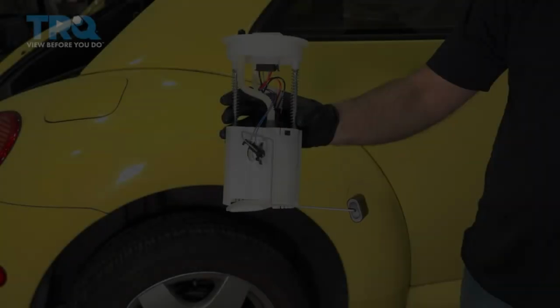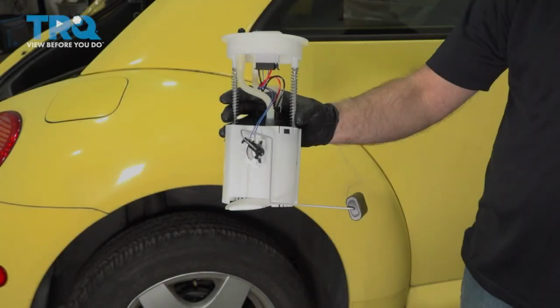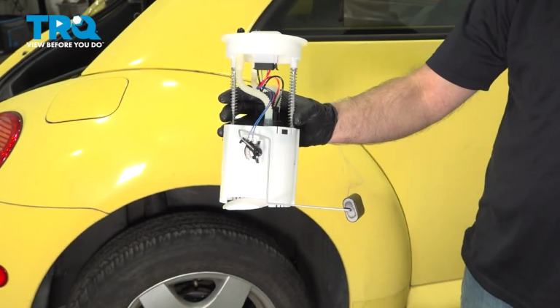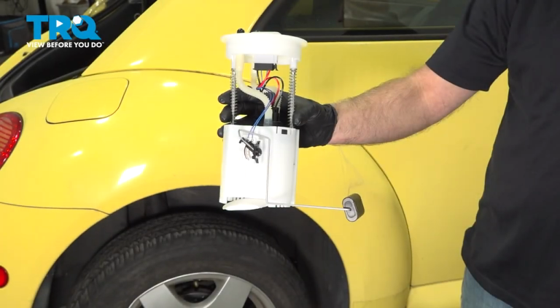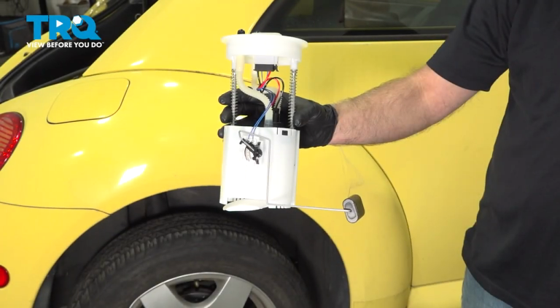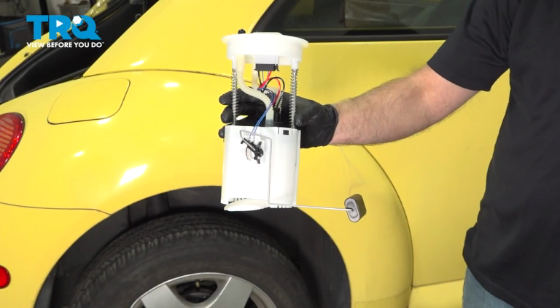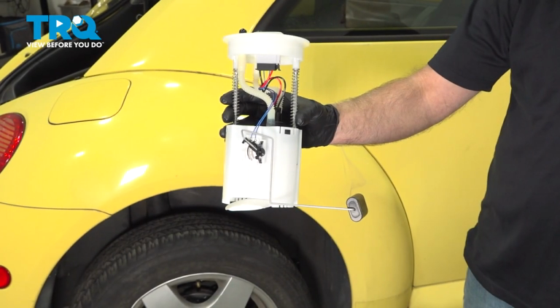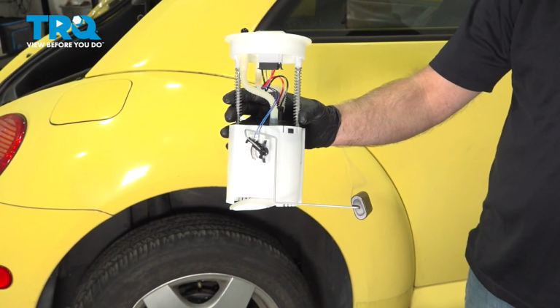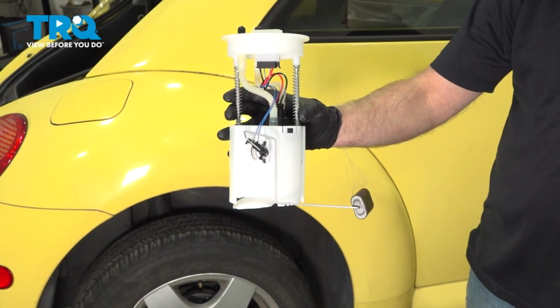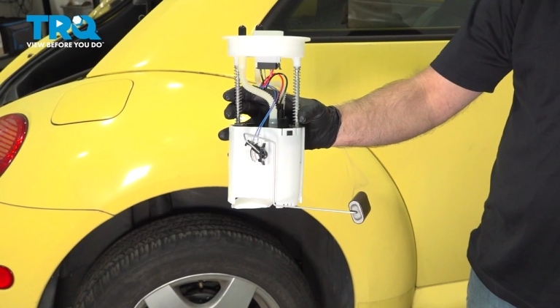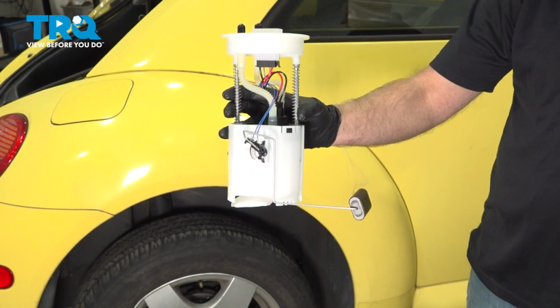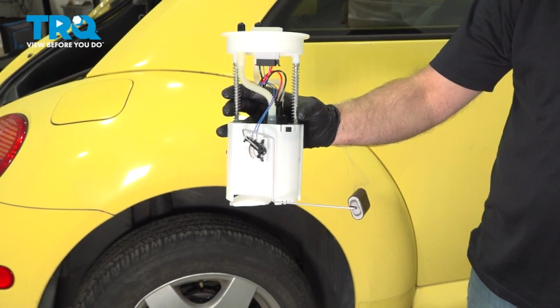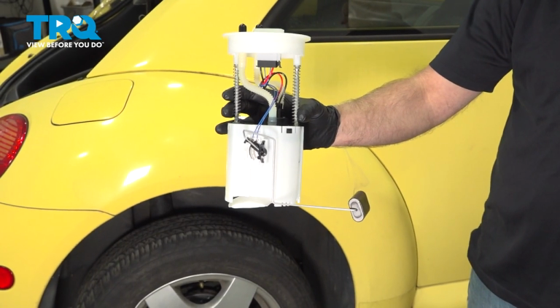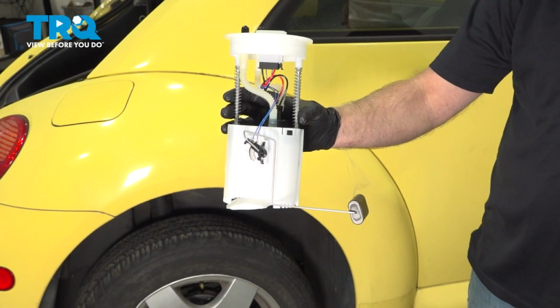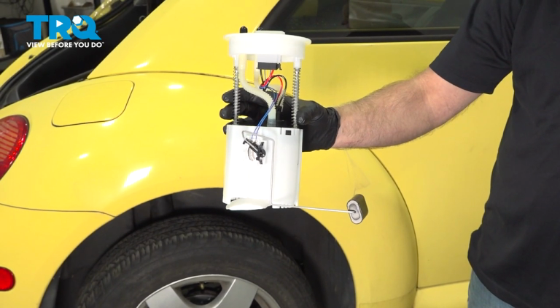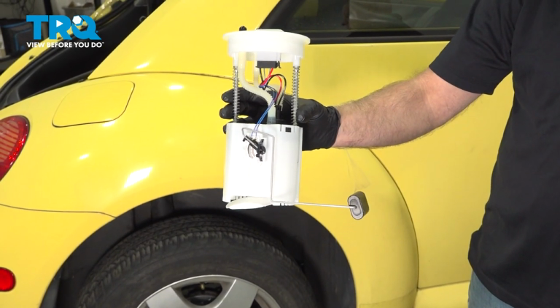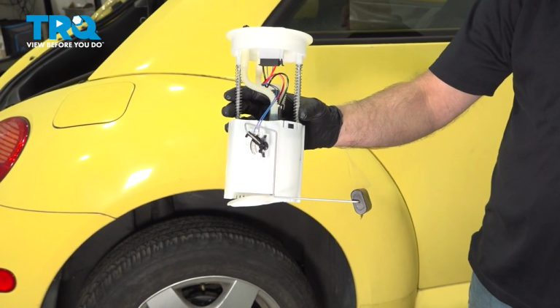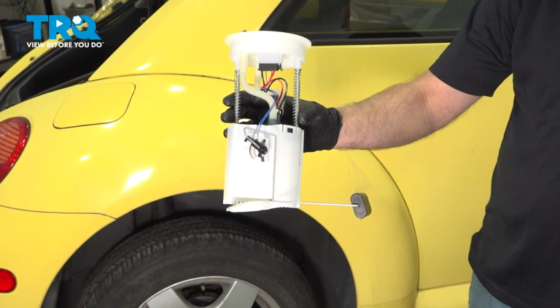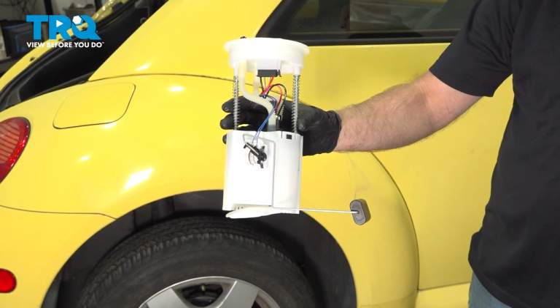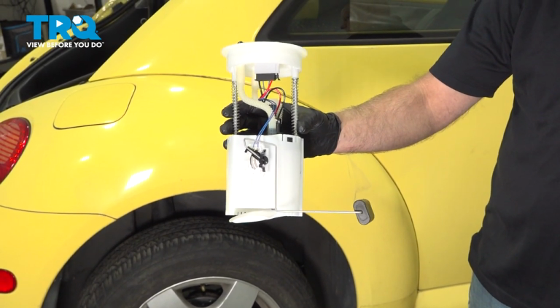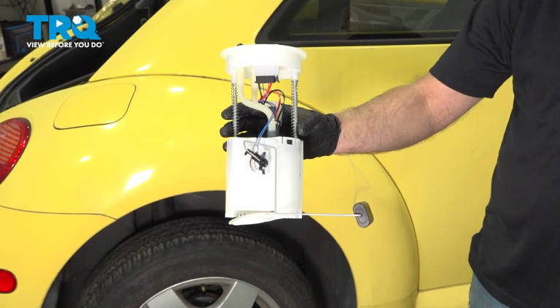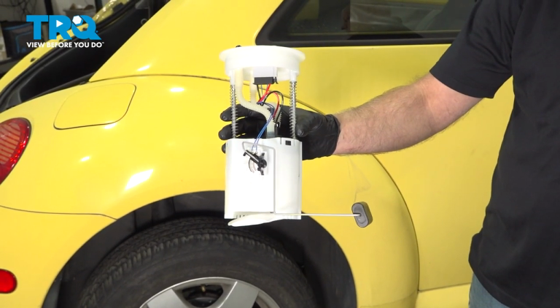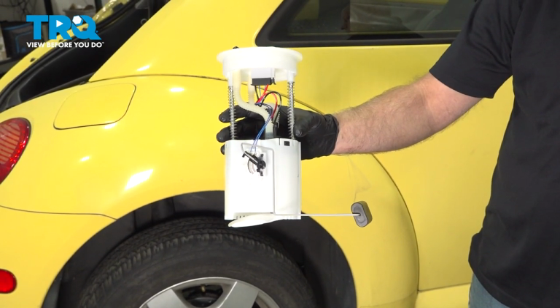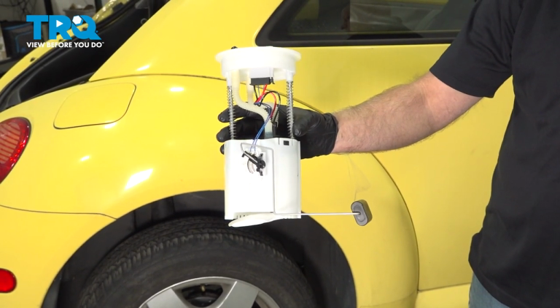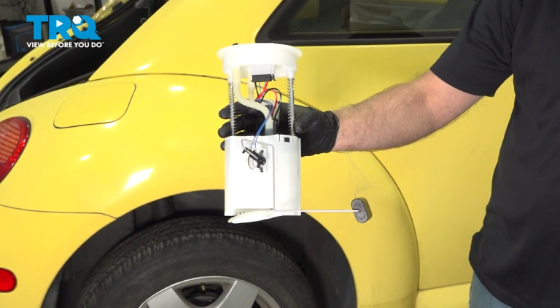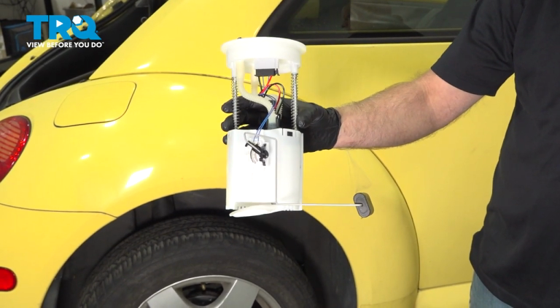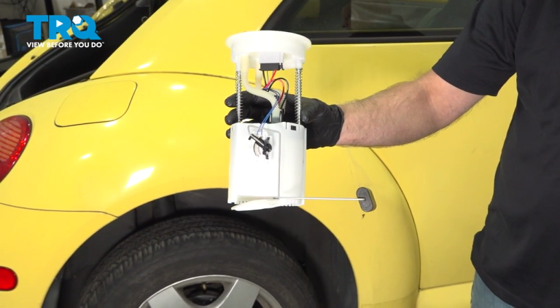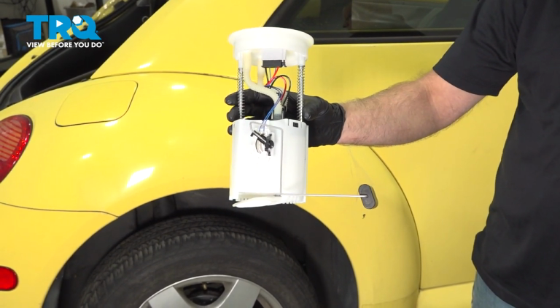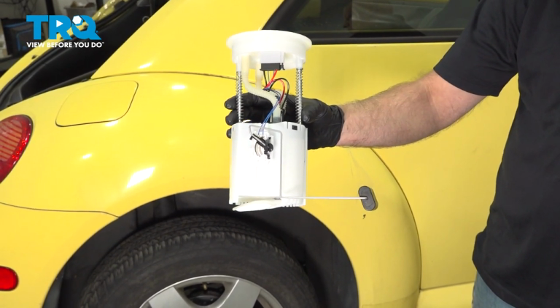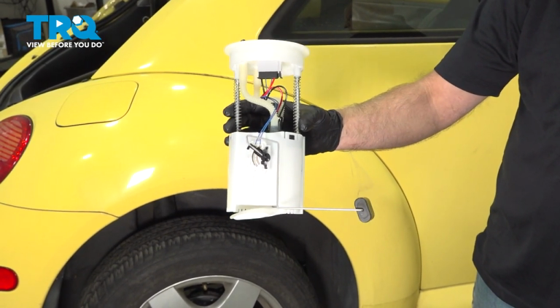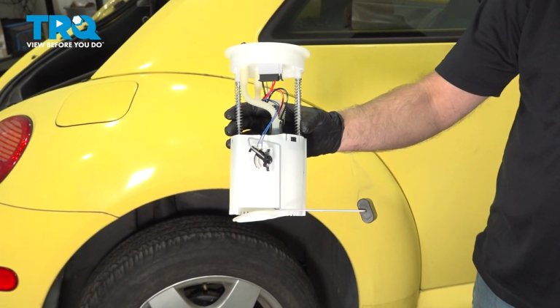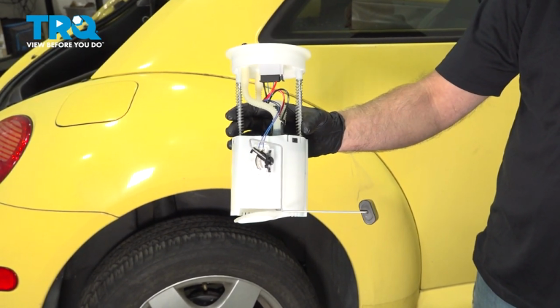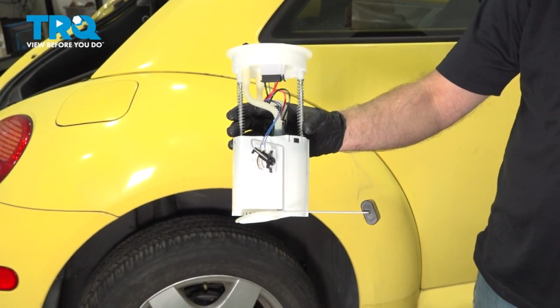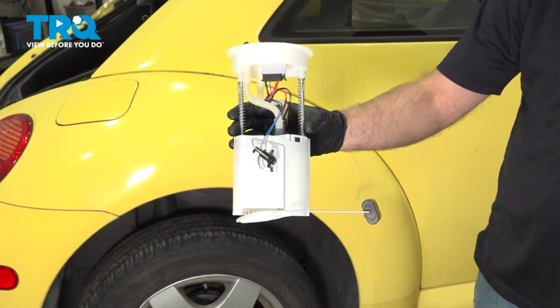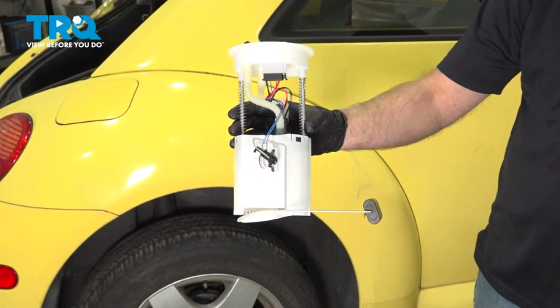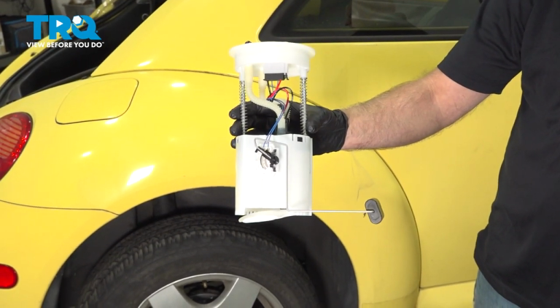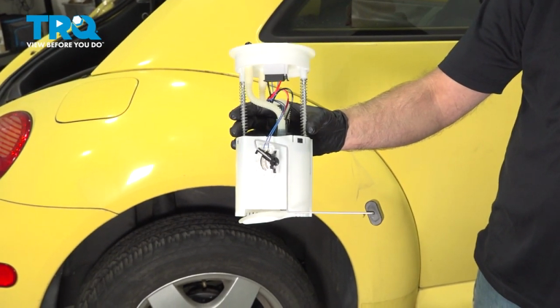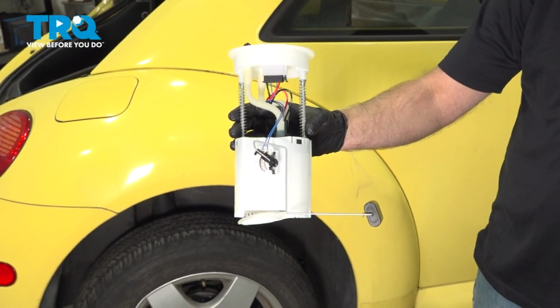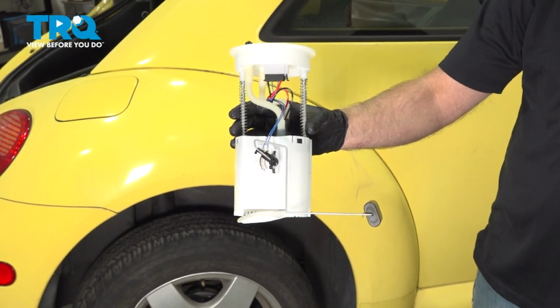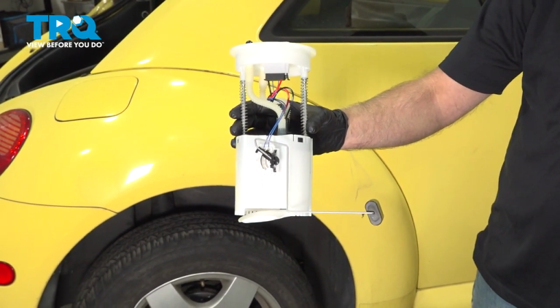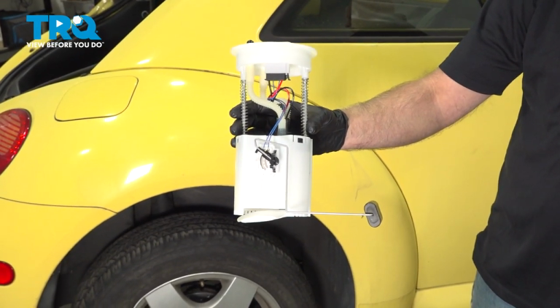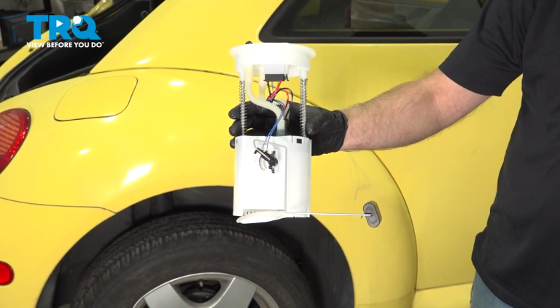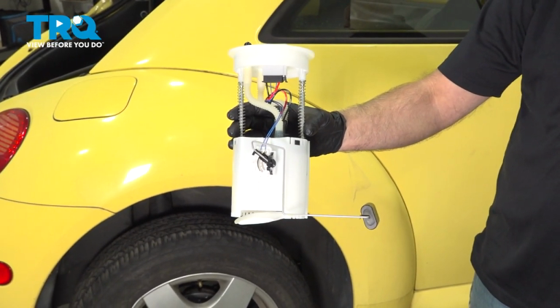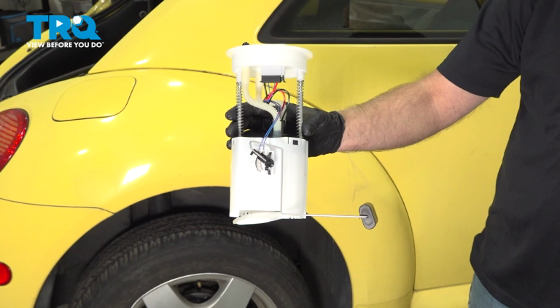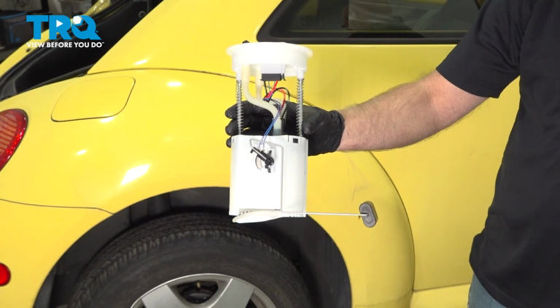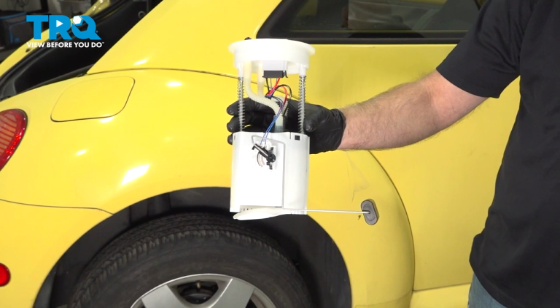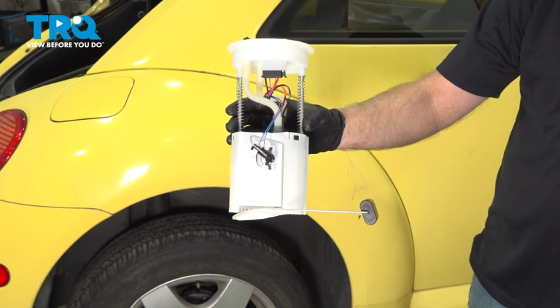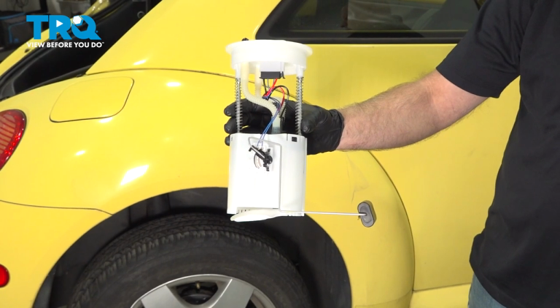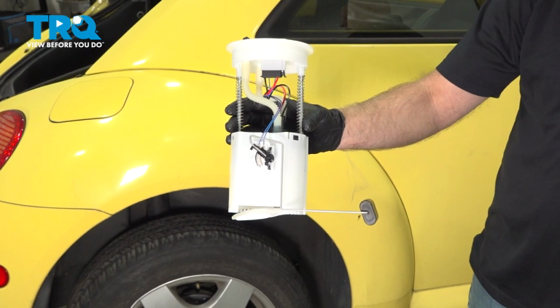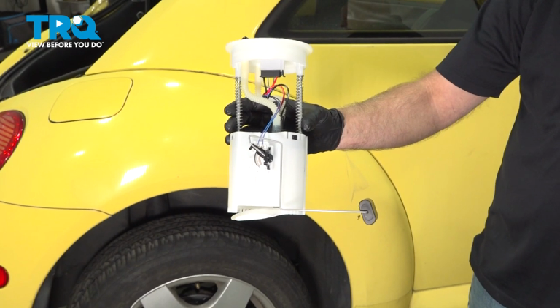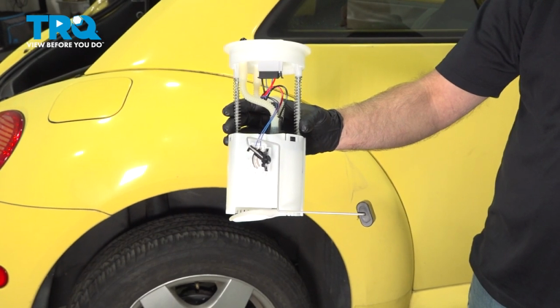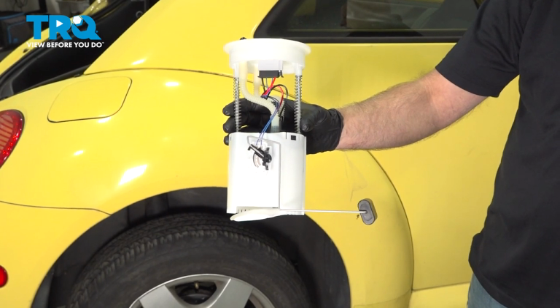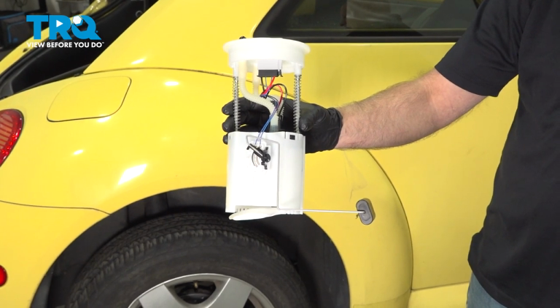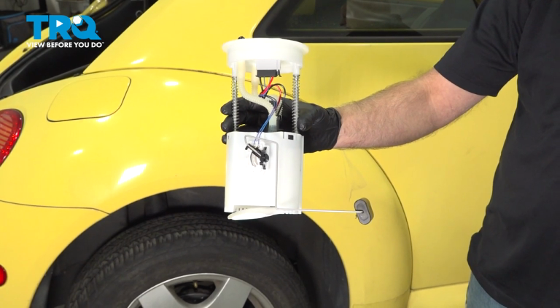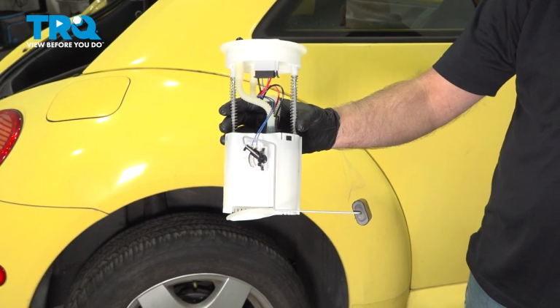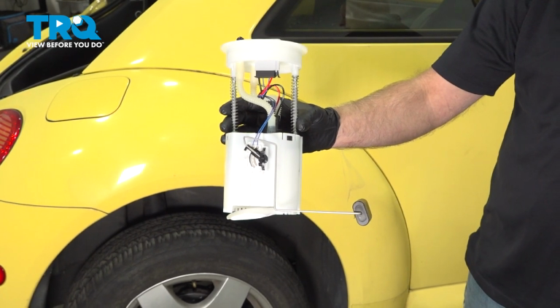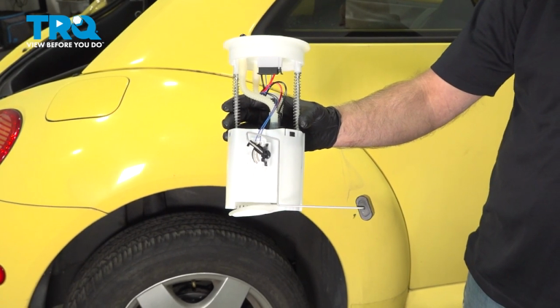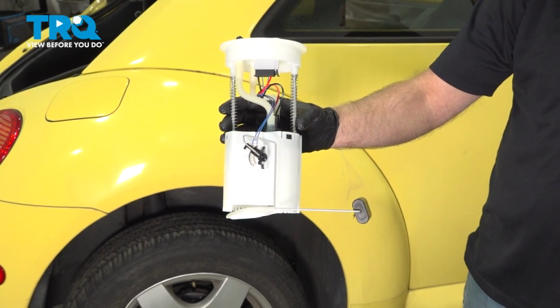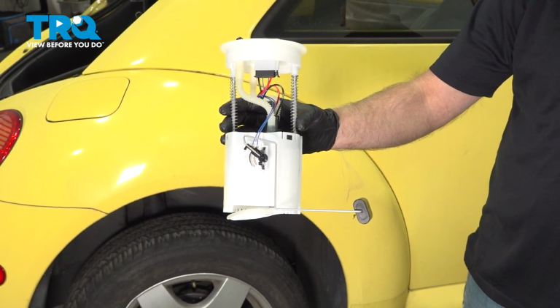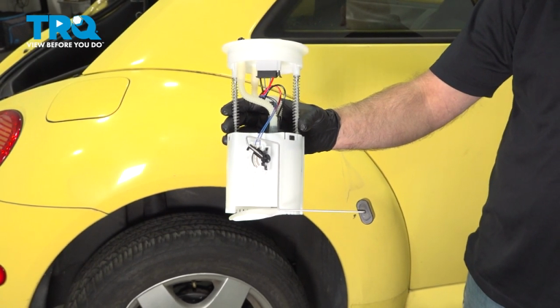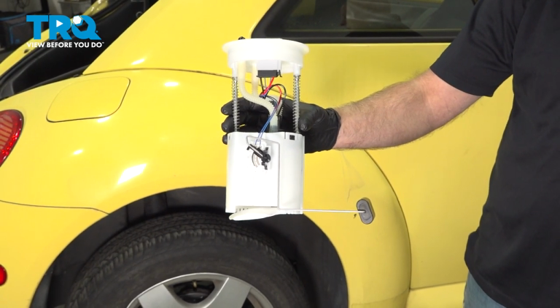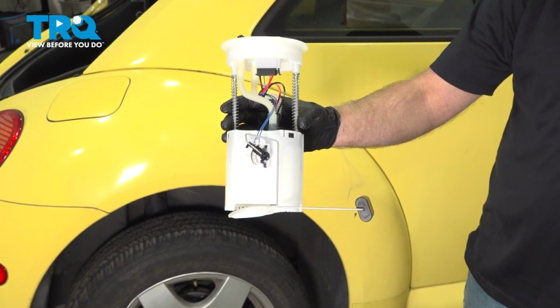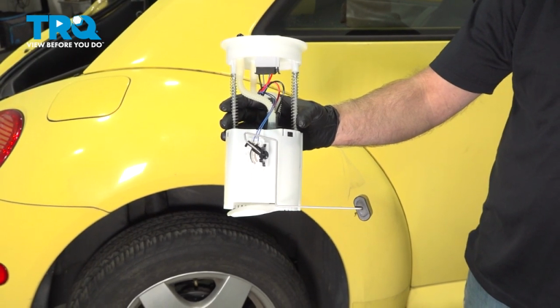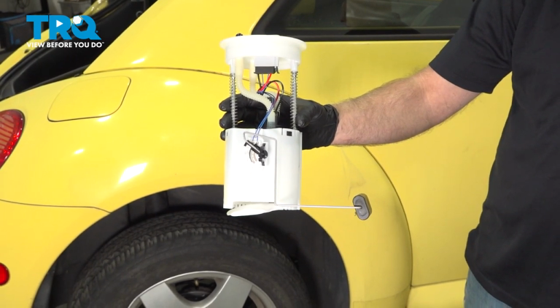In this video, I'm gonna show you how to replace the fuel pump assembly on this Volkswagen Beetle. This is located under the back seat. Let's get into it.